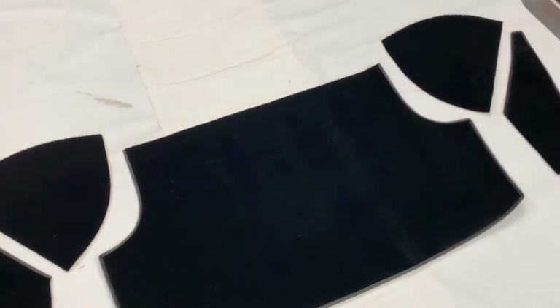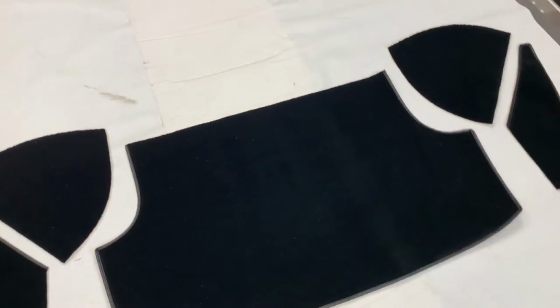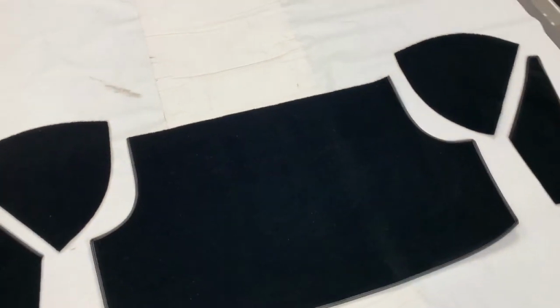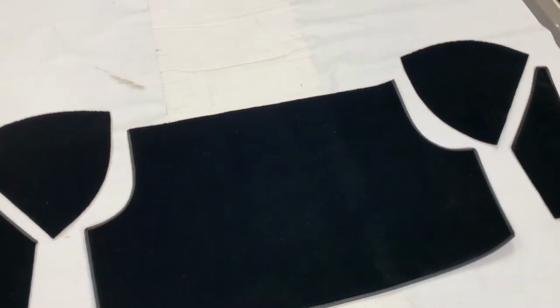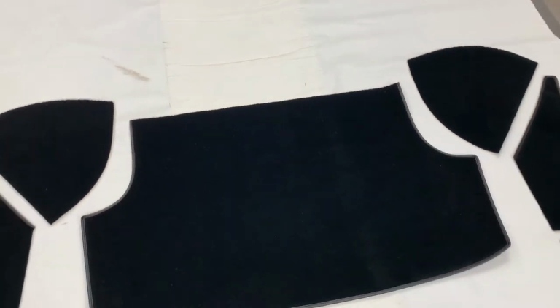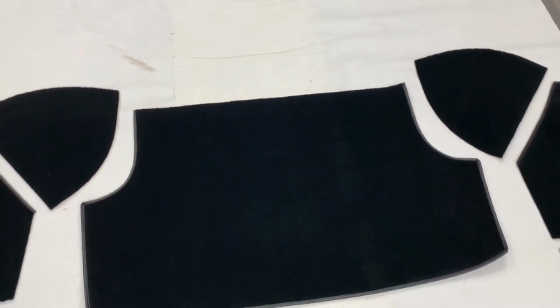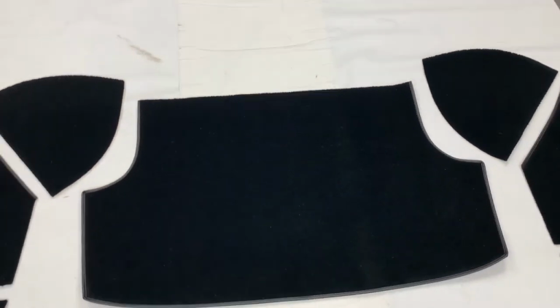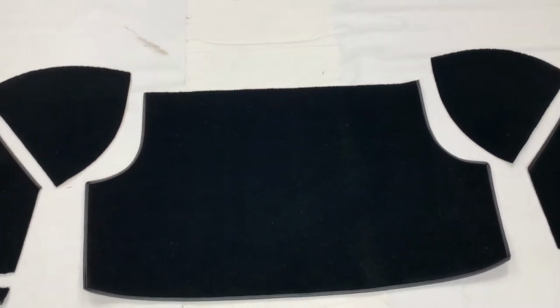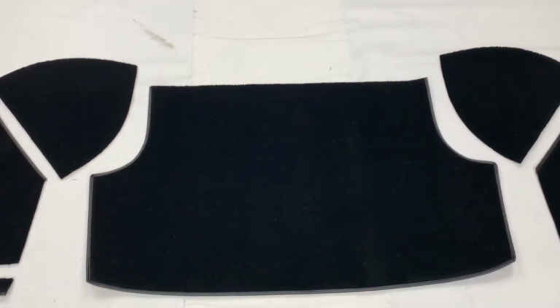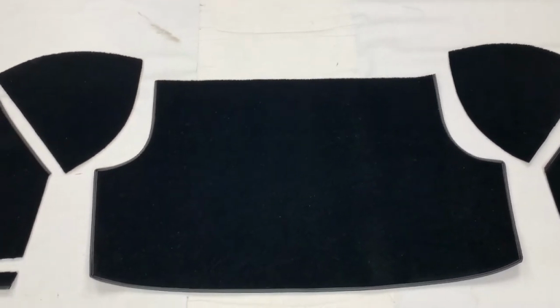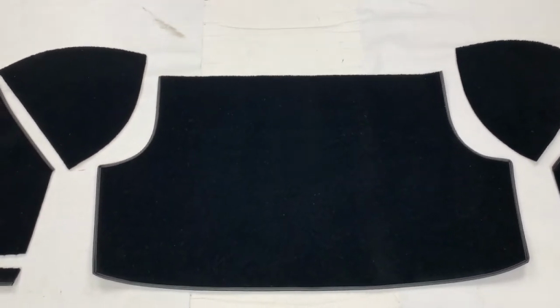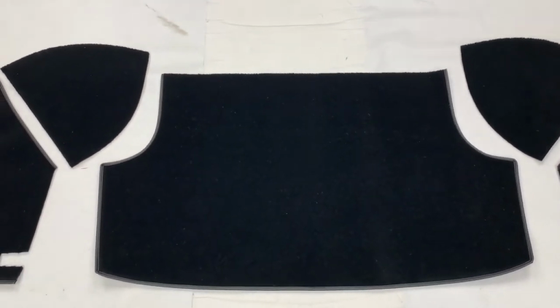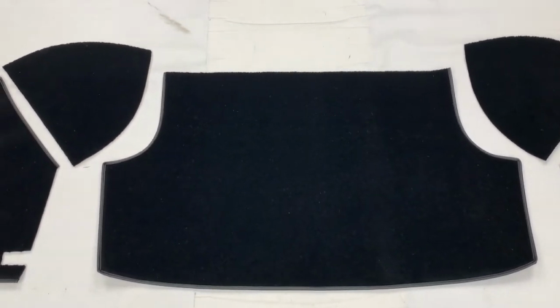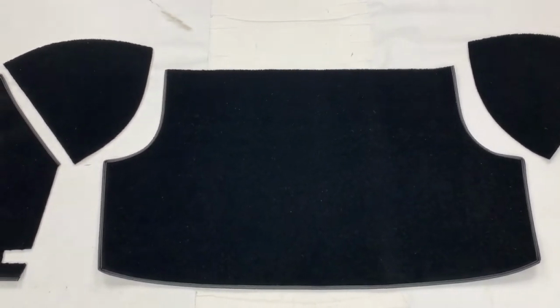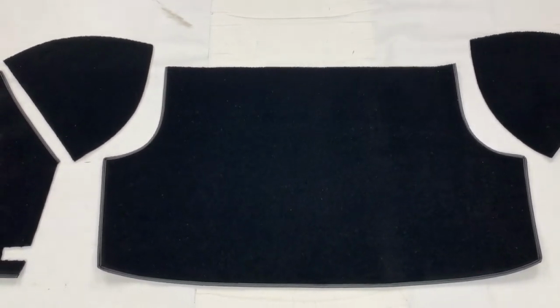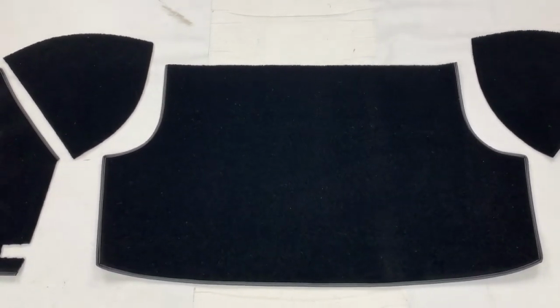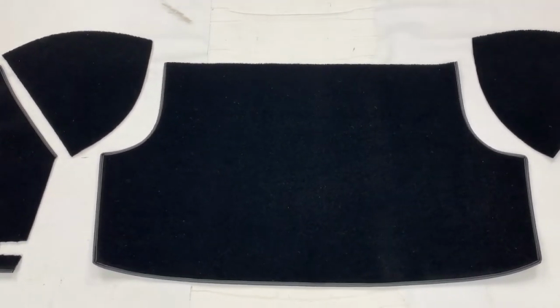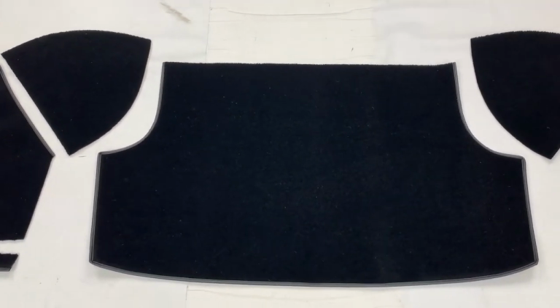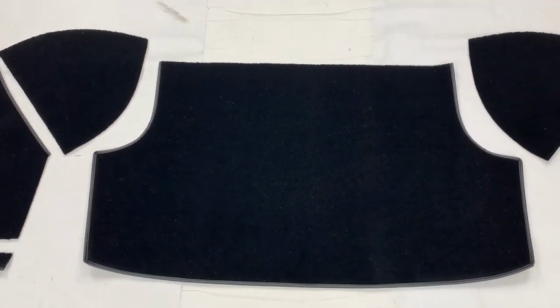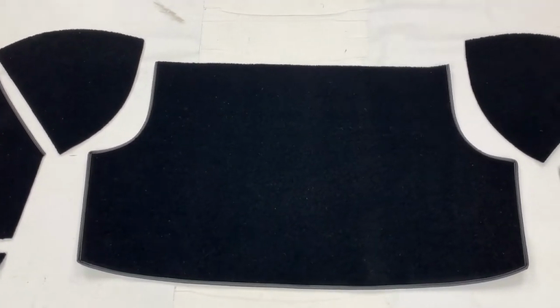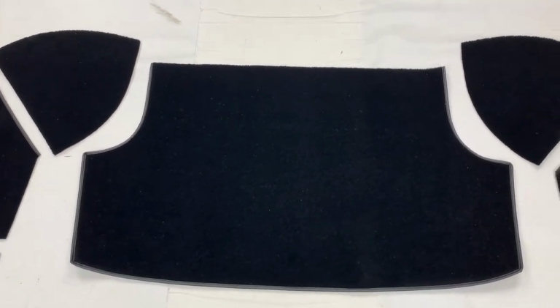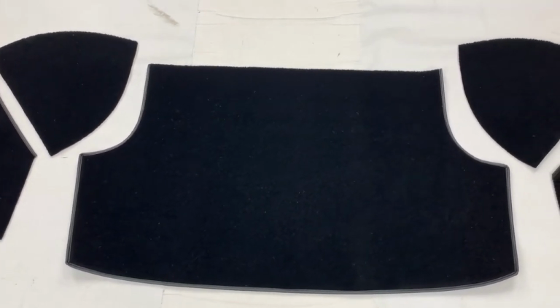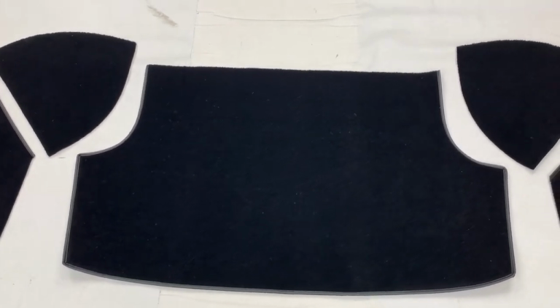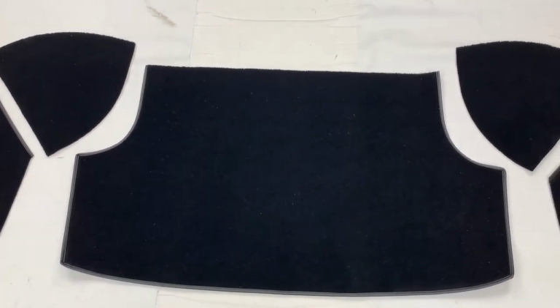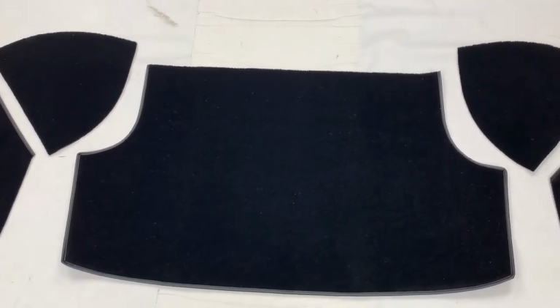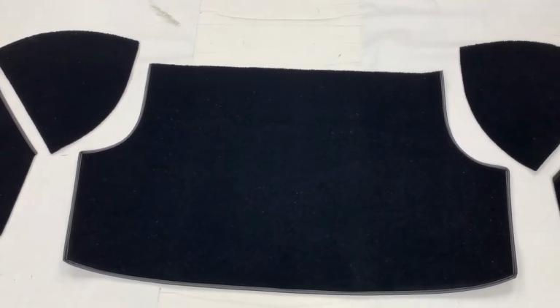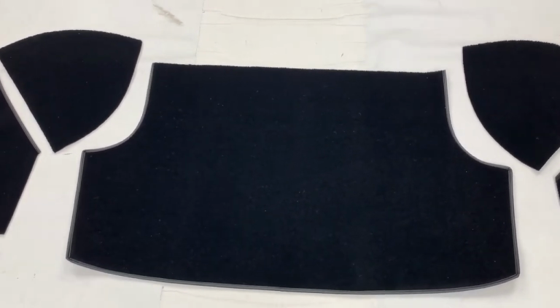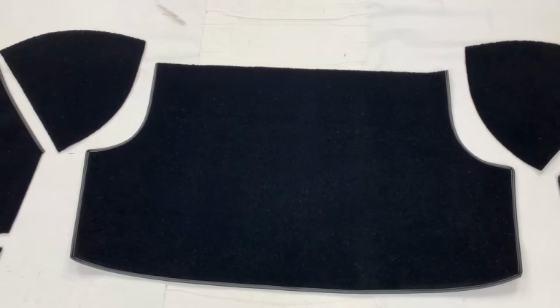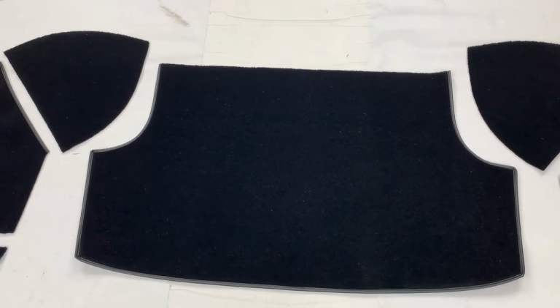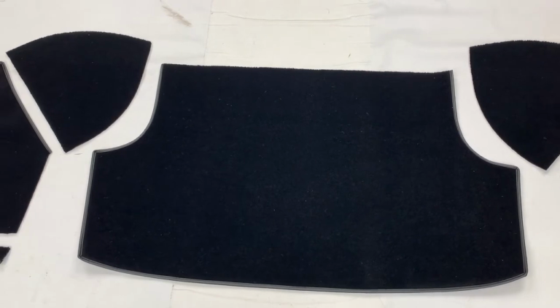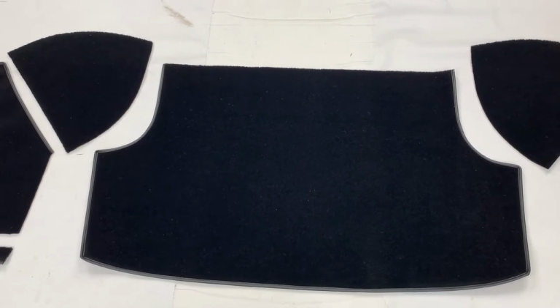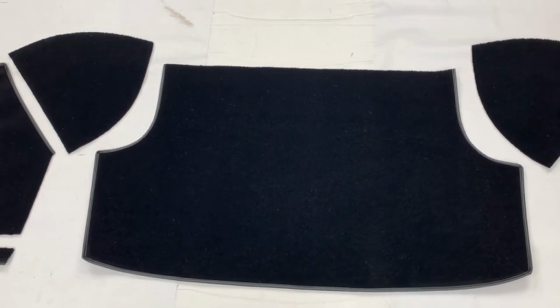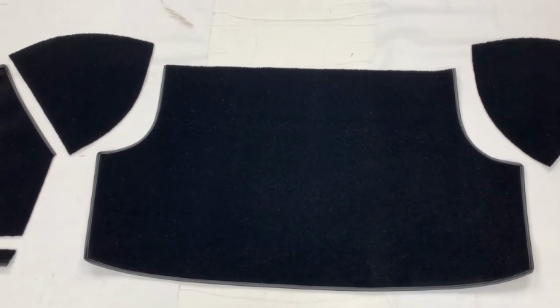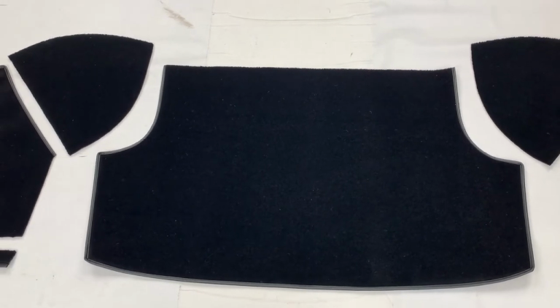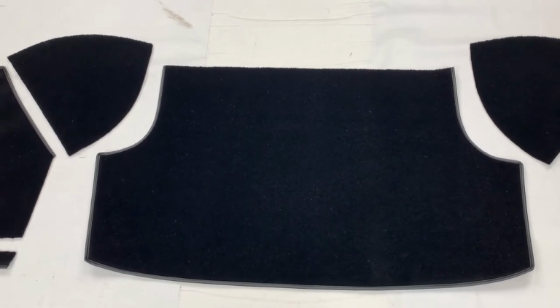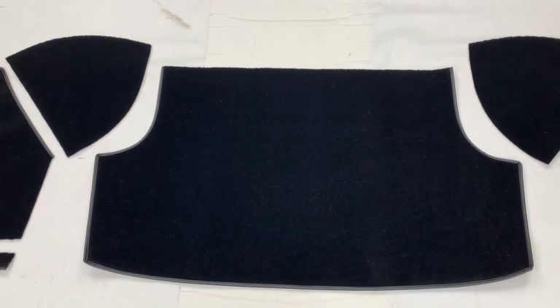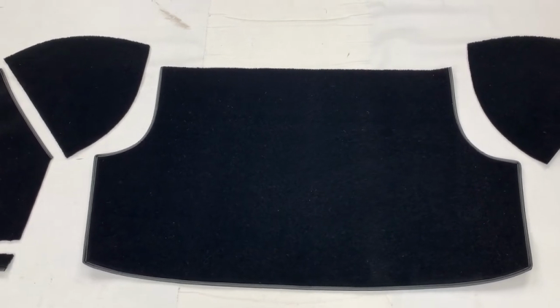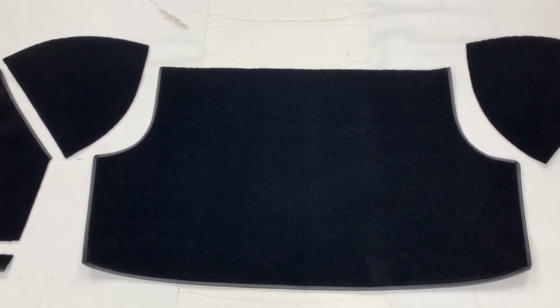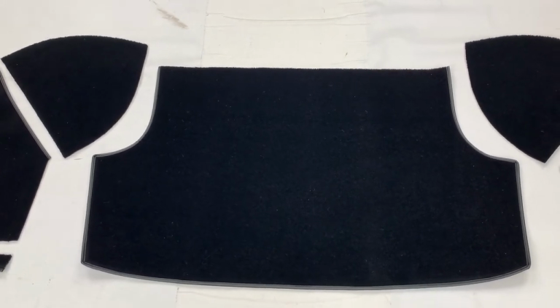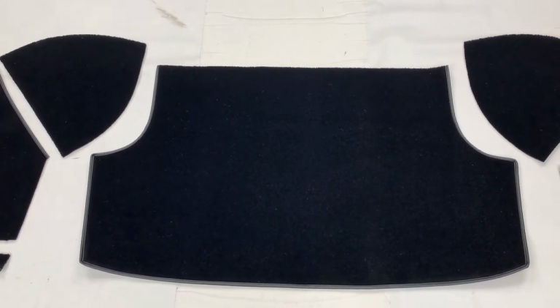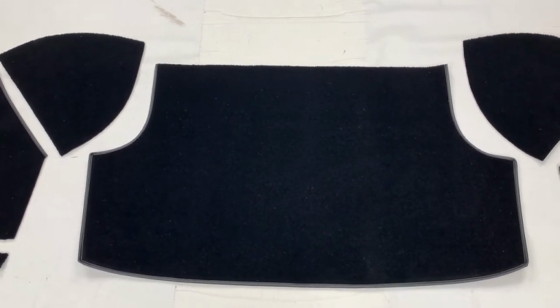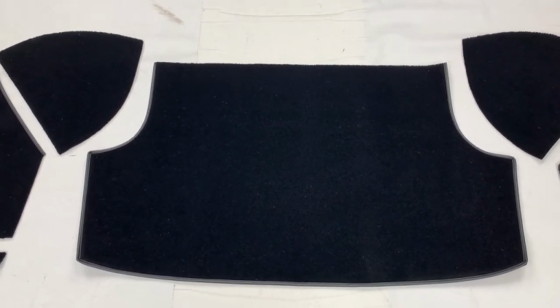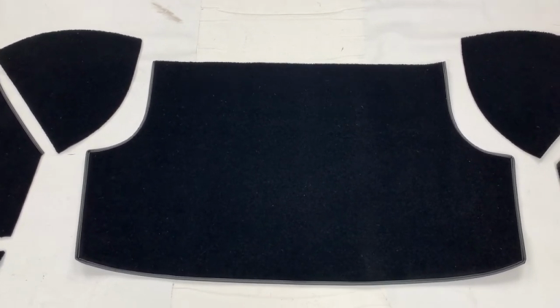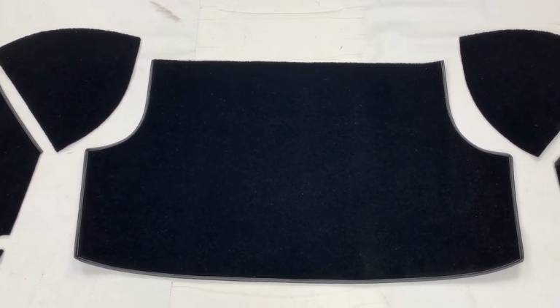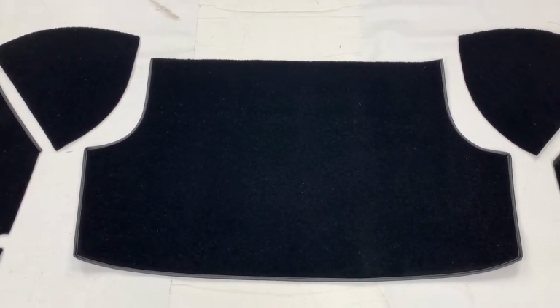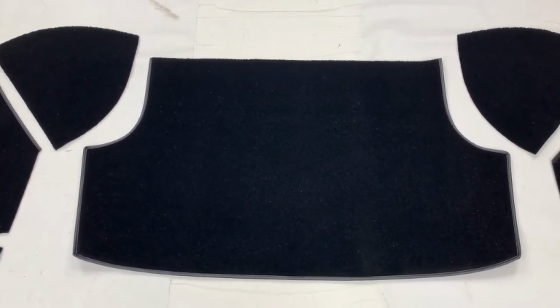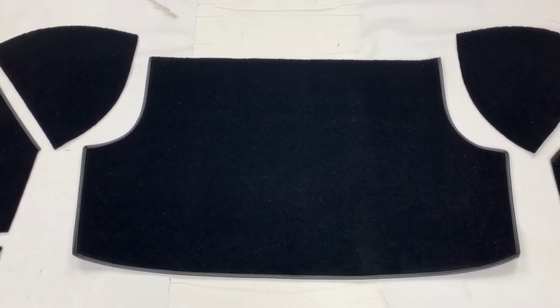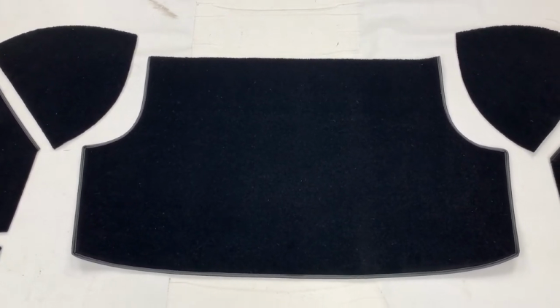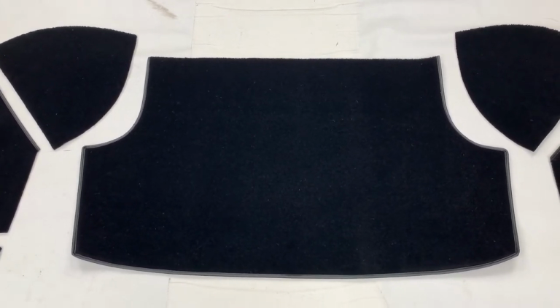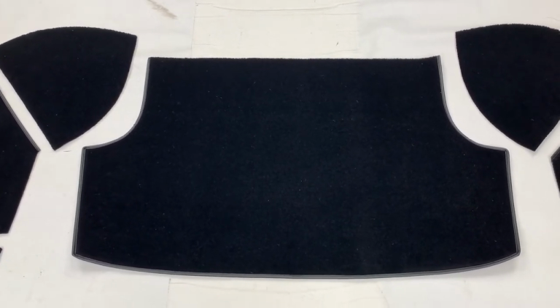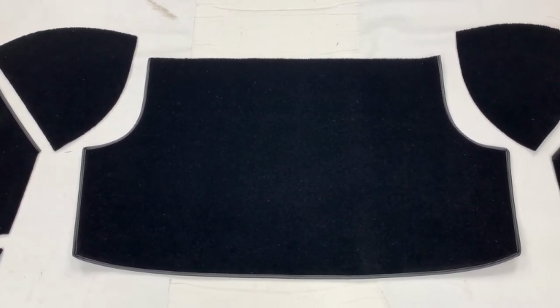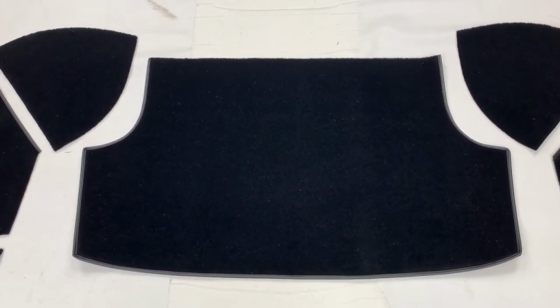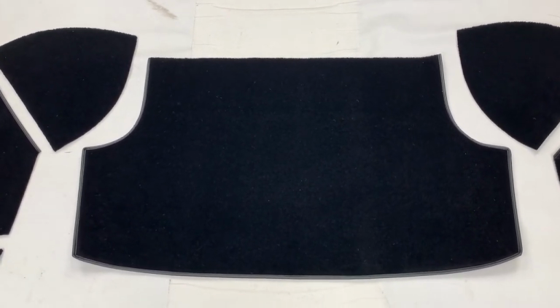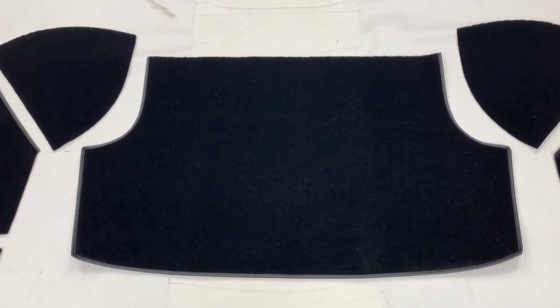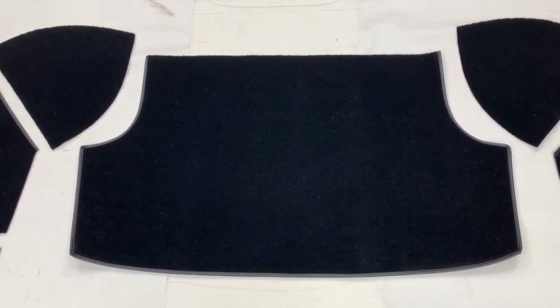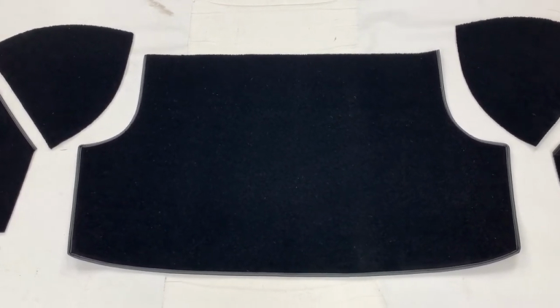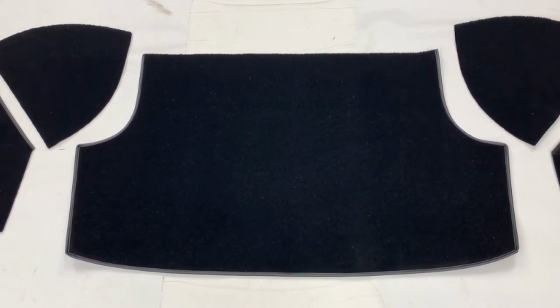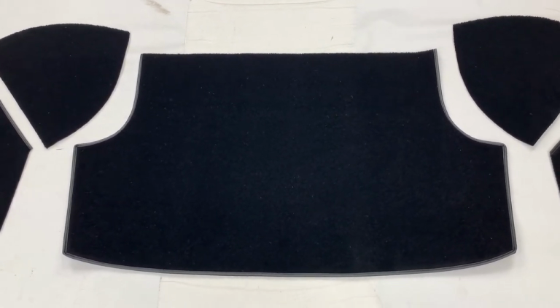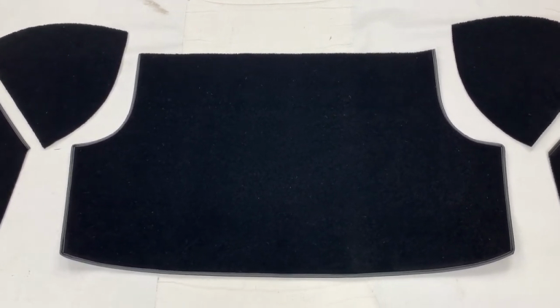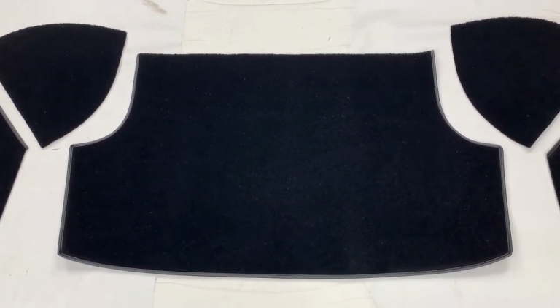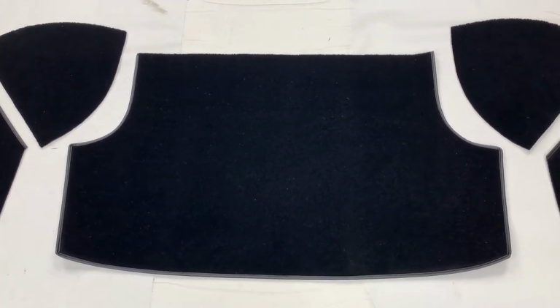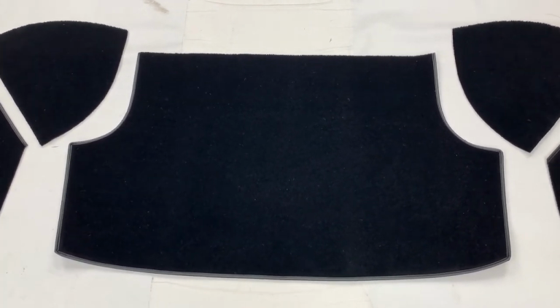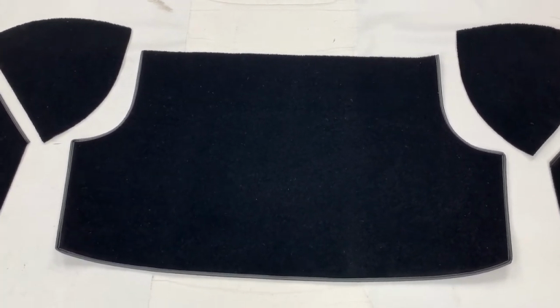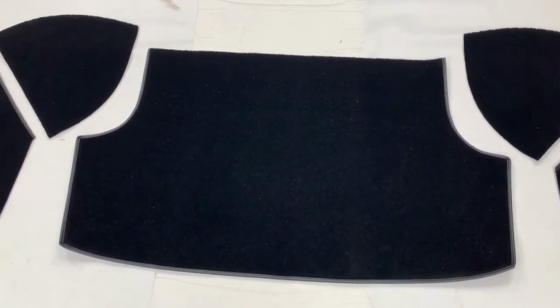That's one kit which we can do in either wool, hardura or nylon. See our website for details and prices.